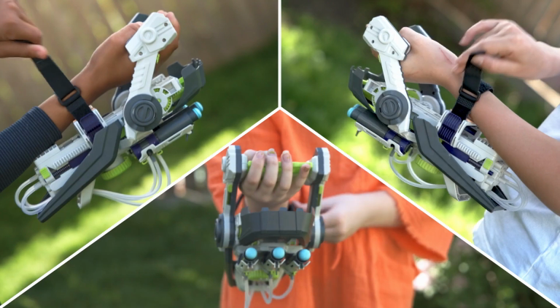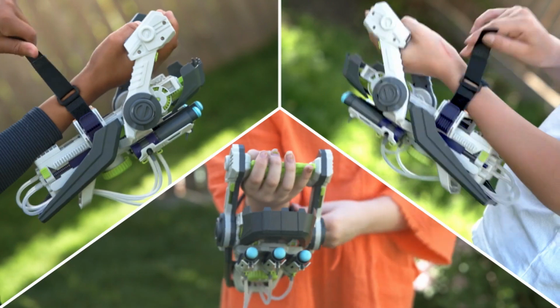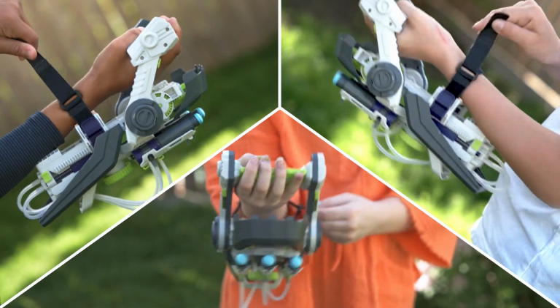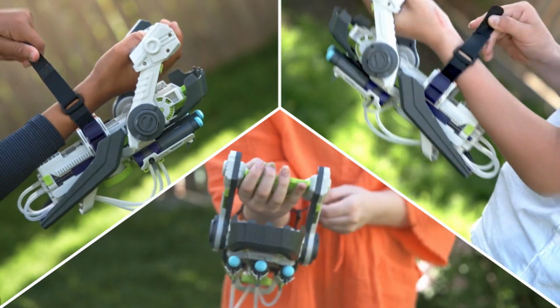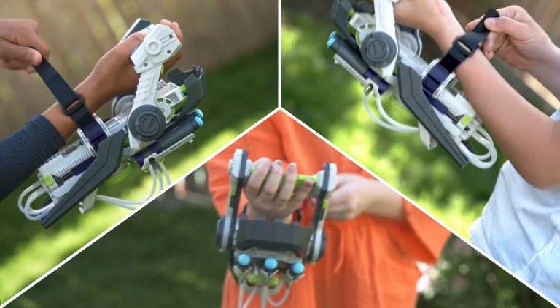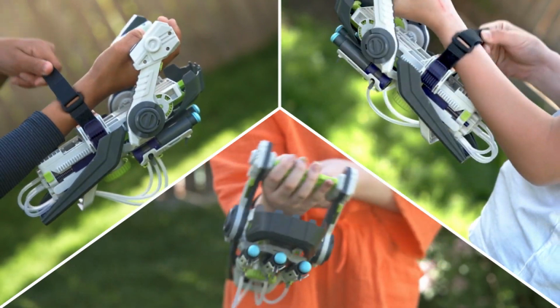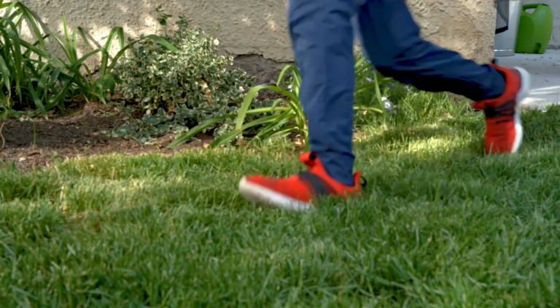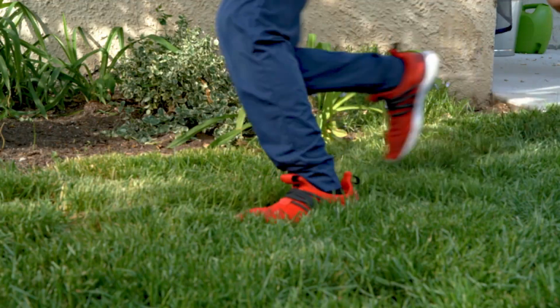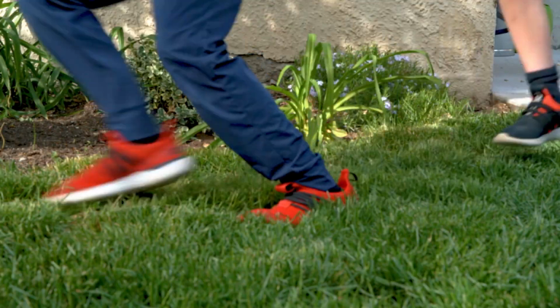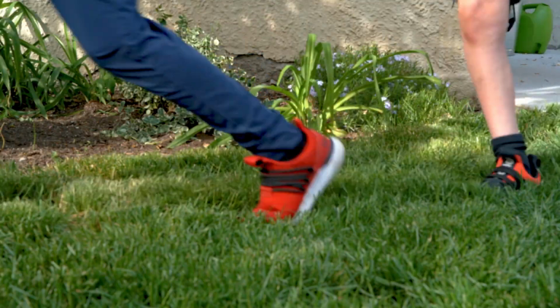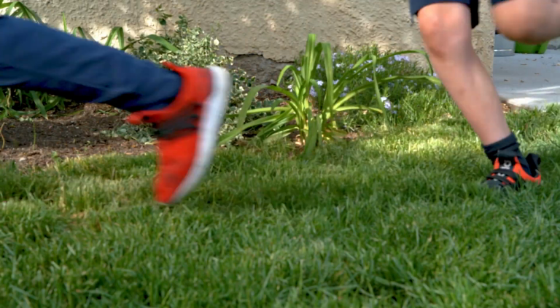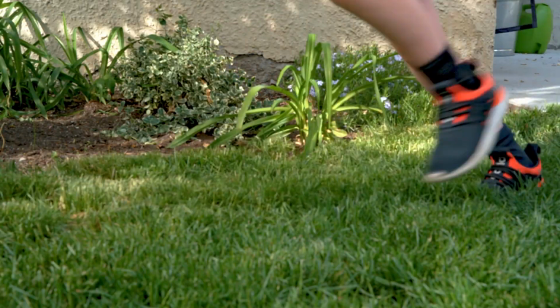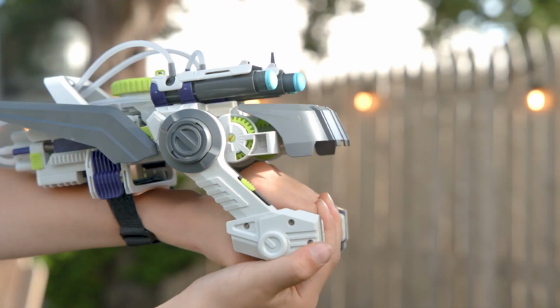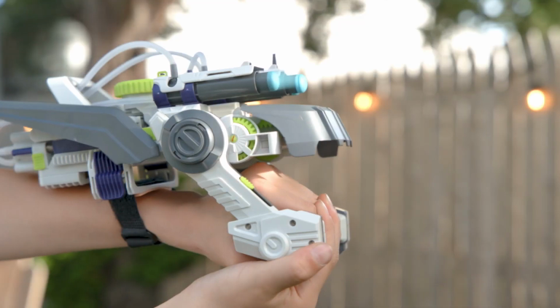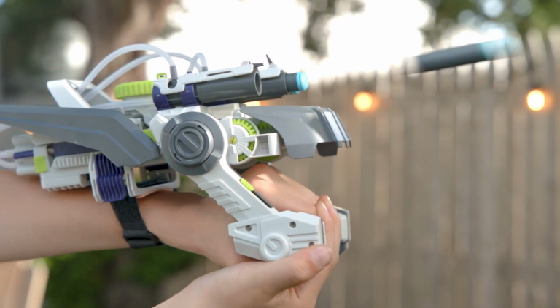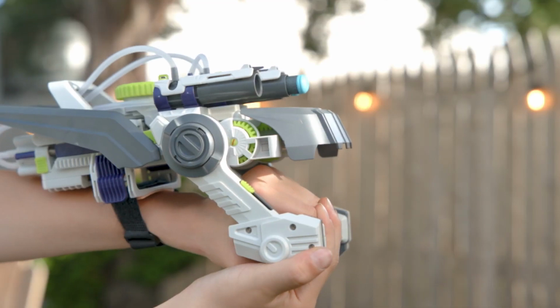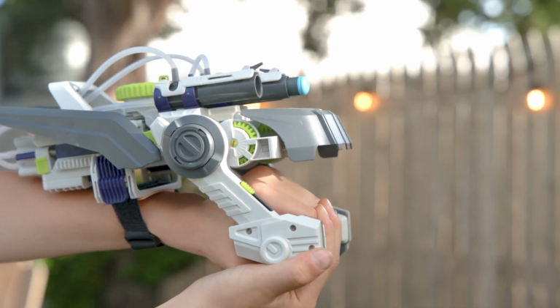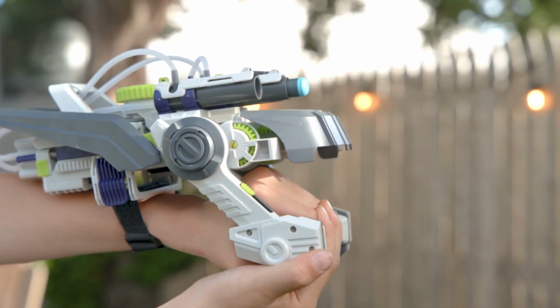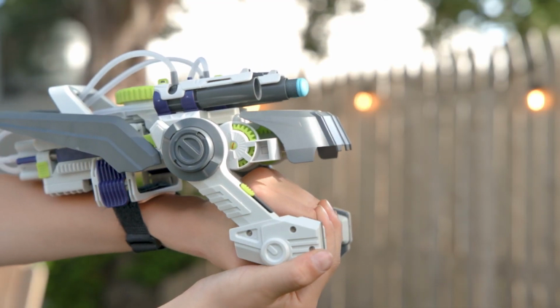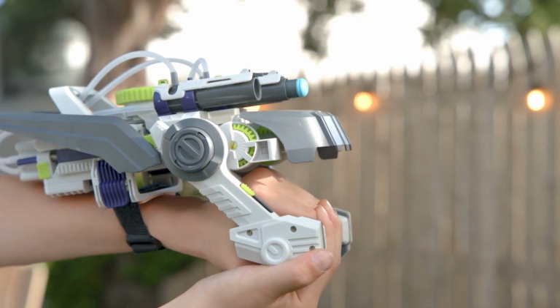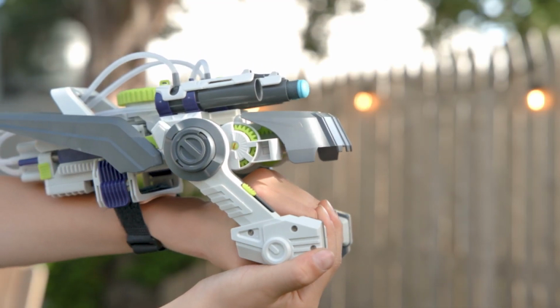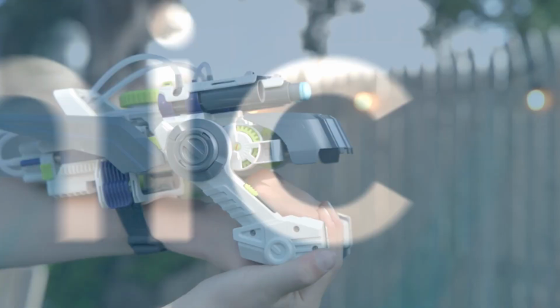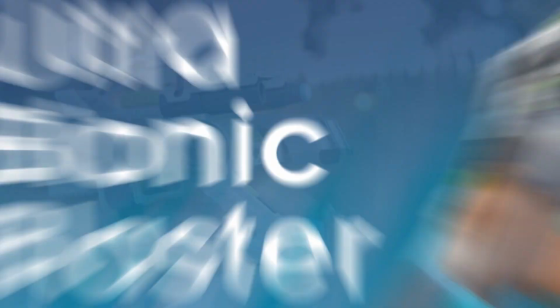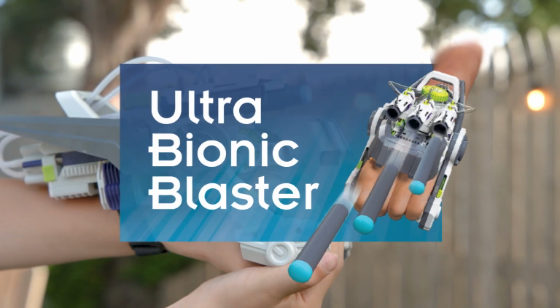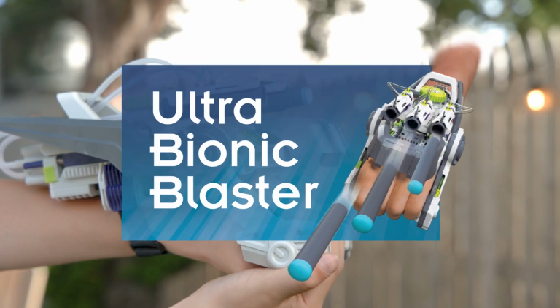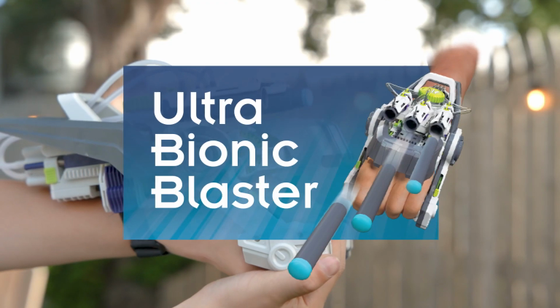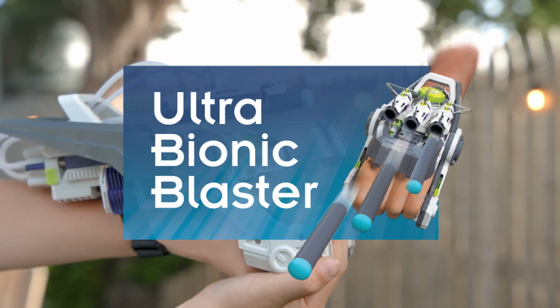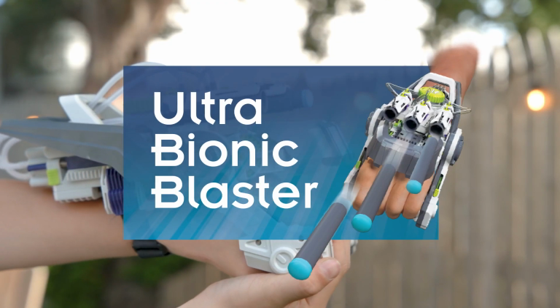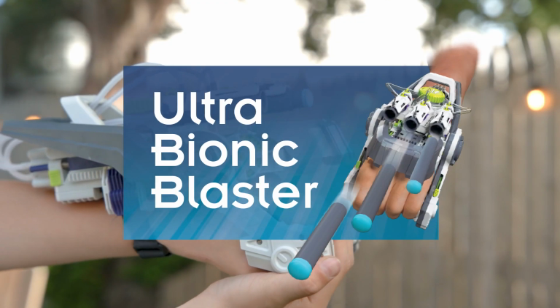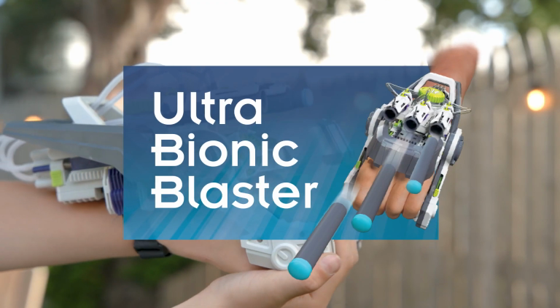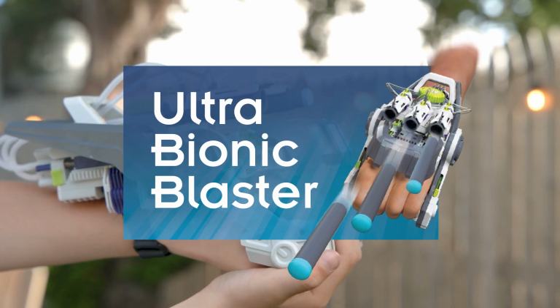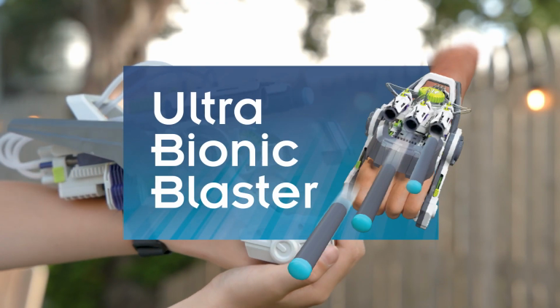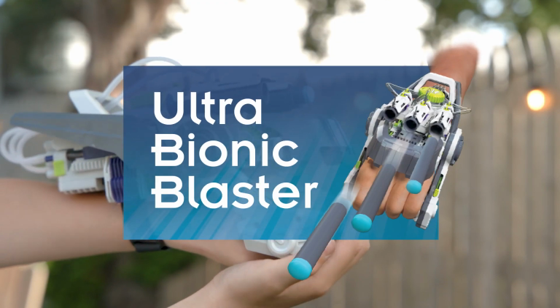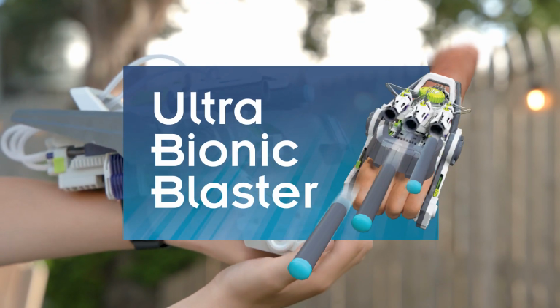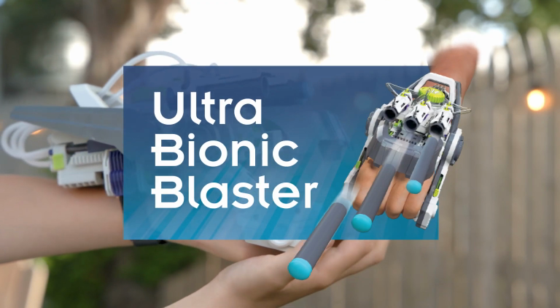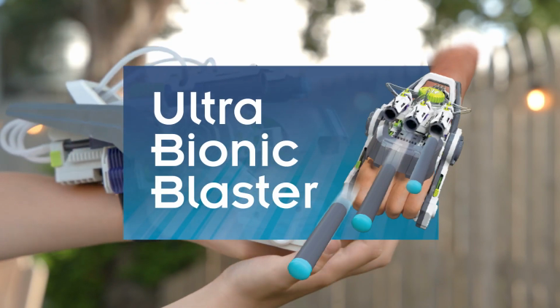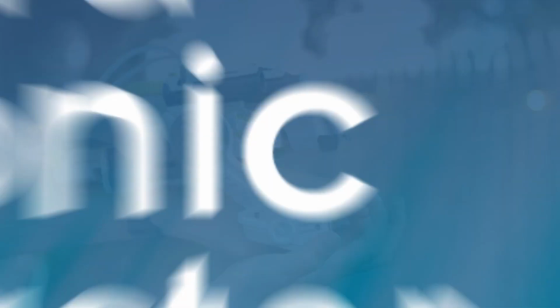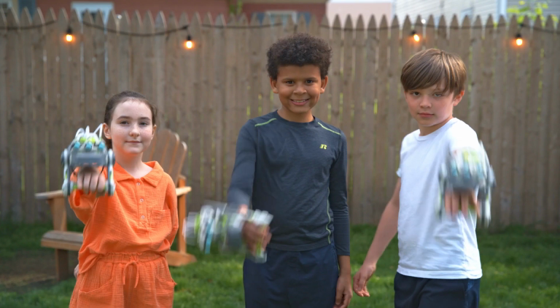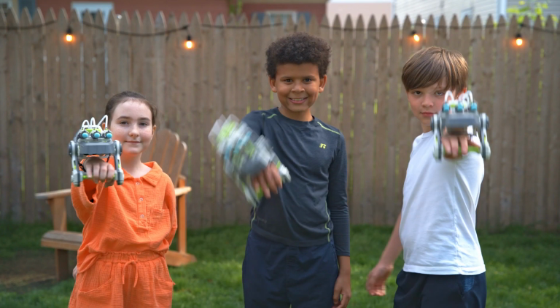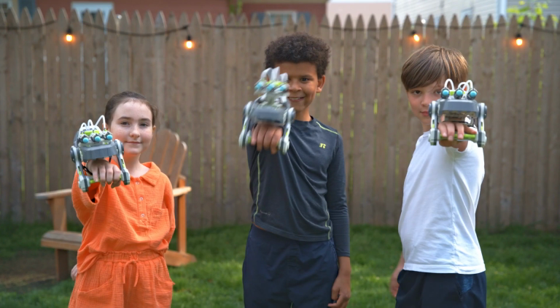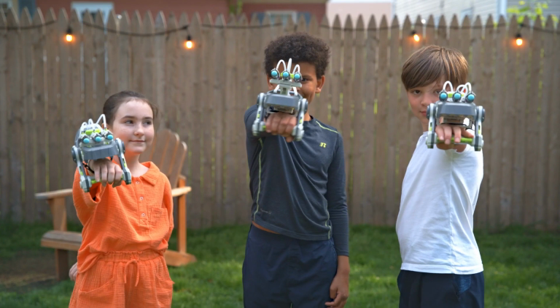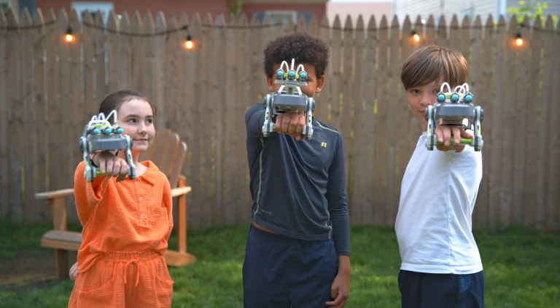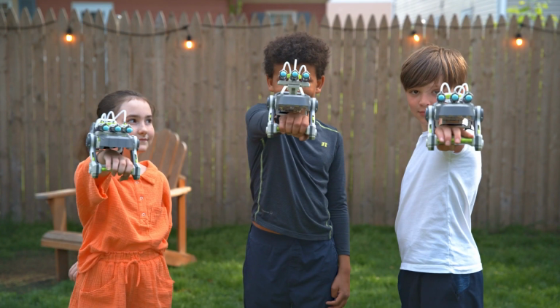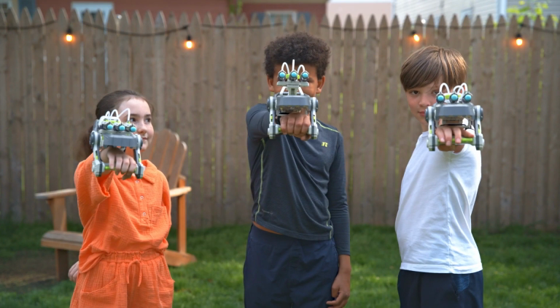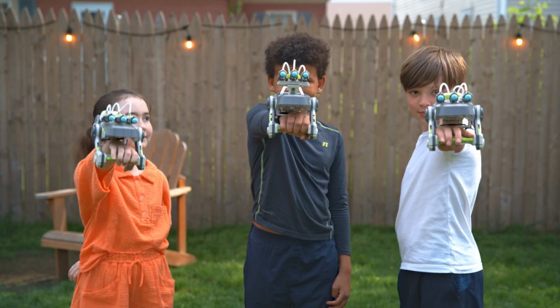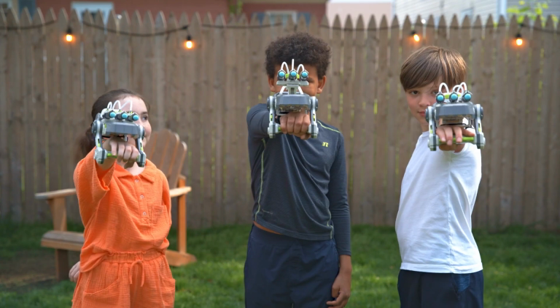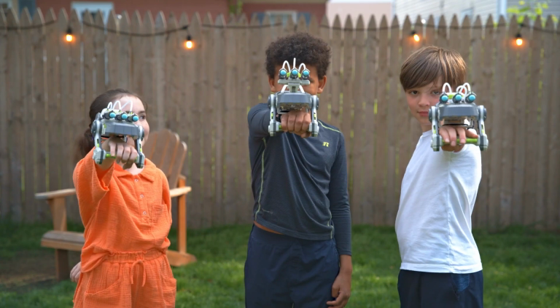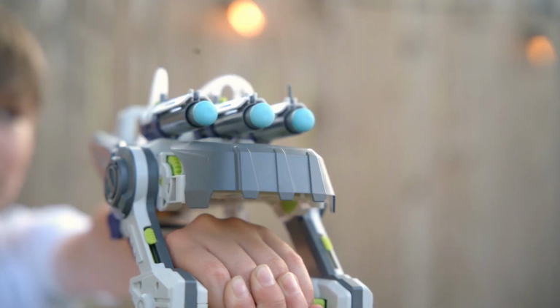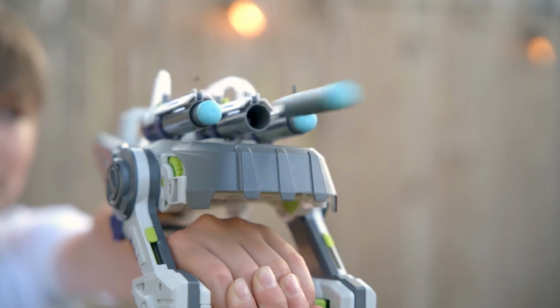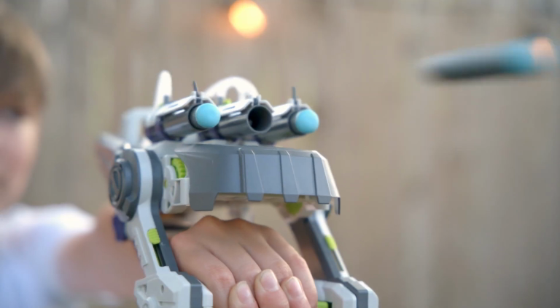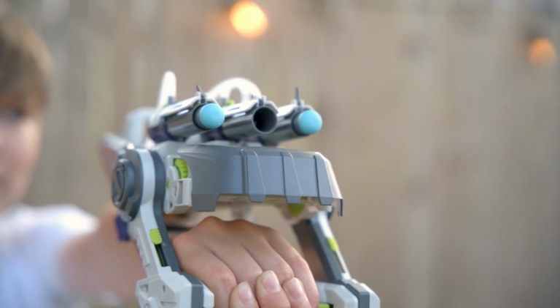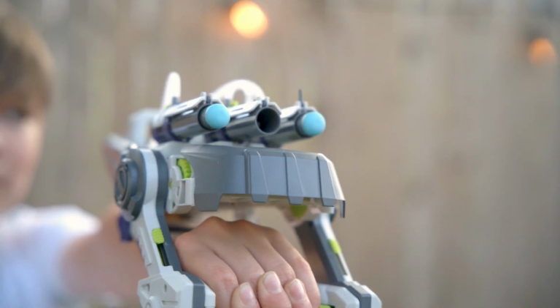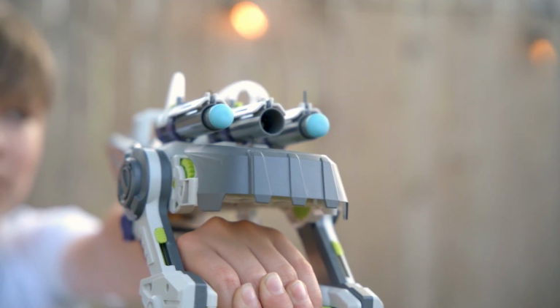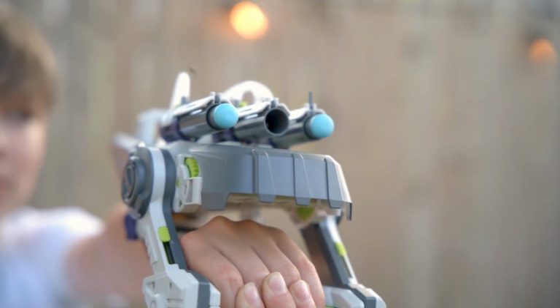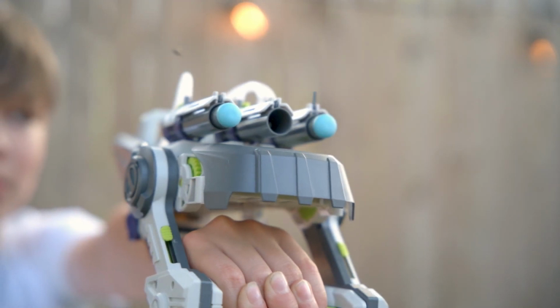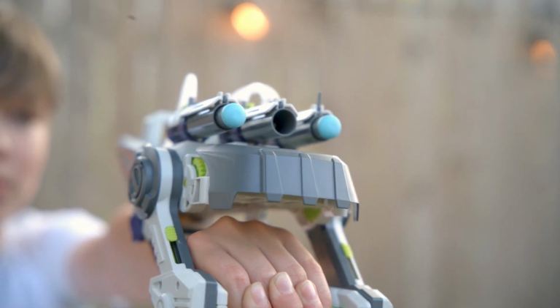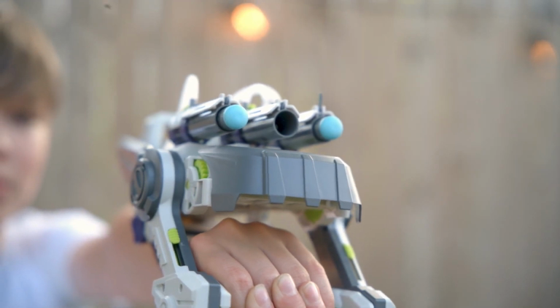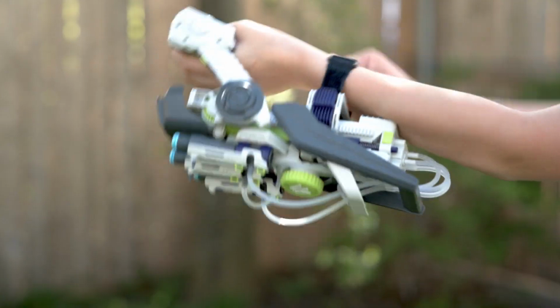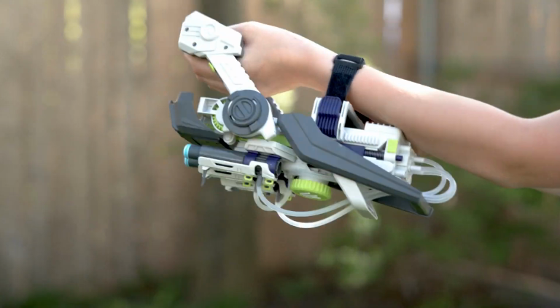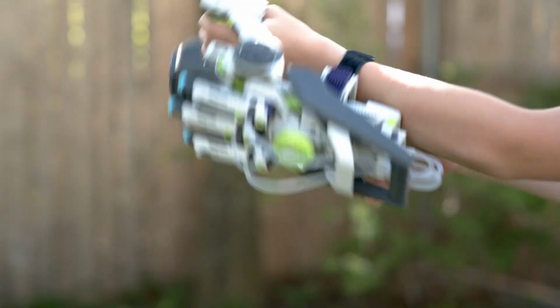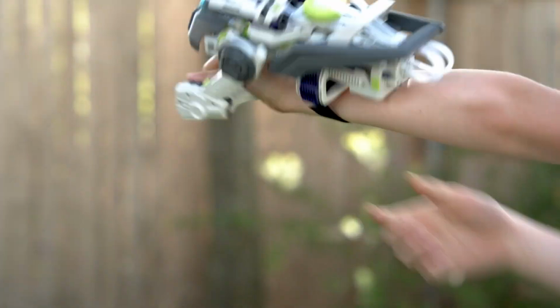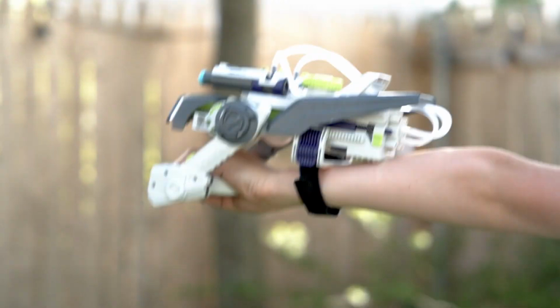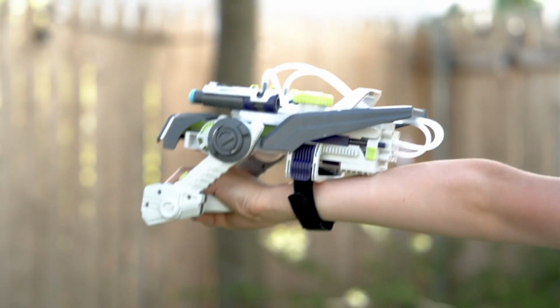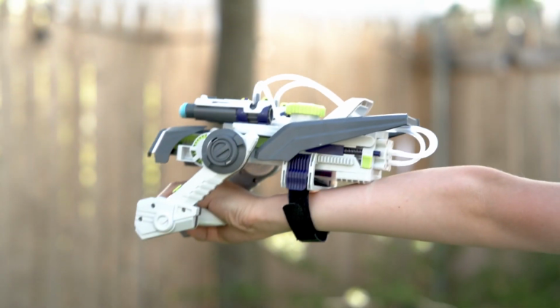Gear up, get out, and have a blast with Ultra Bionic Blaster, the air-powered robotic foam dart launcher that fits like a glove.